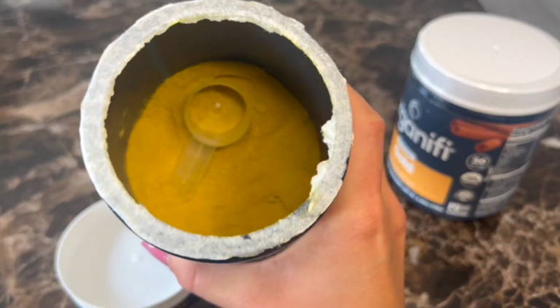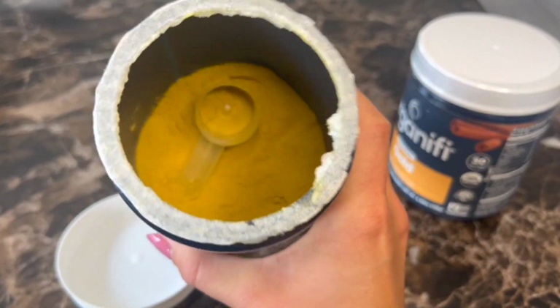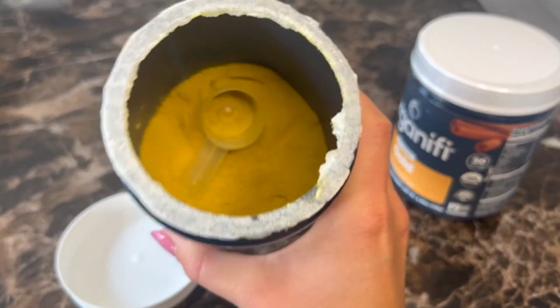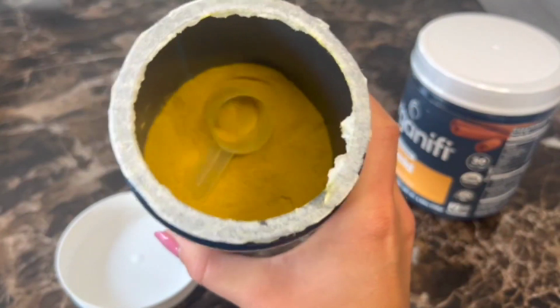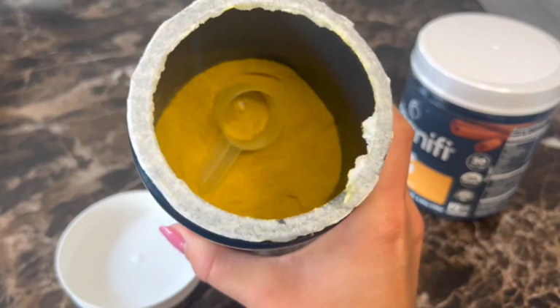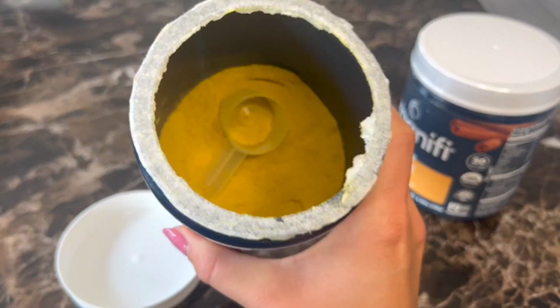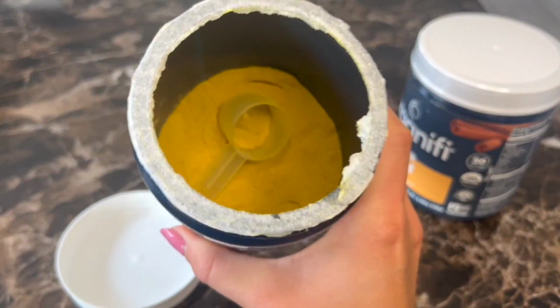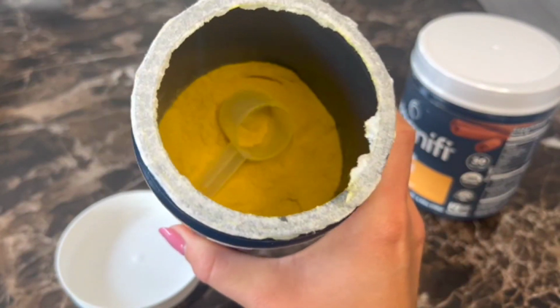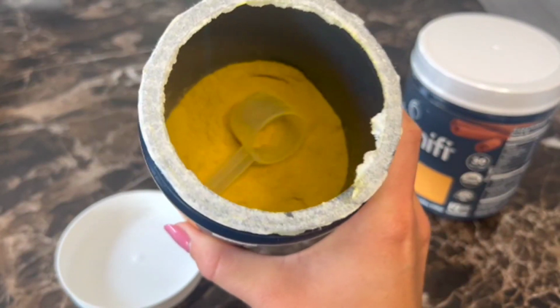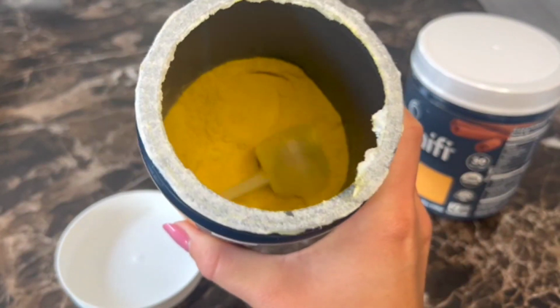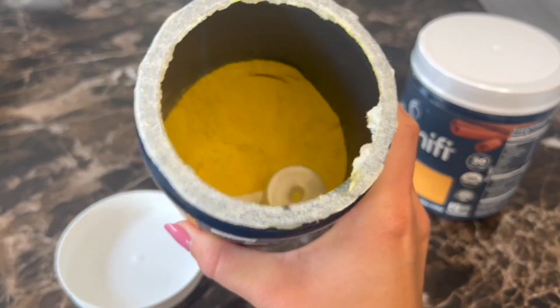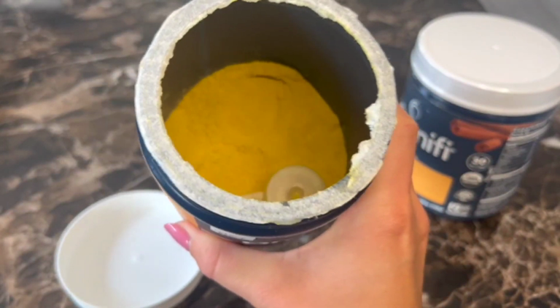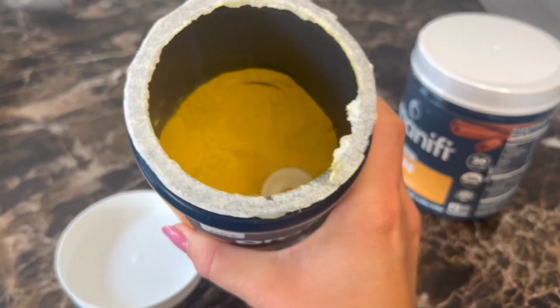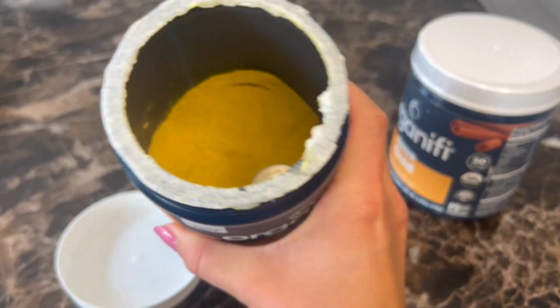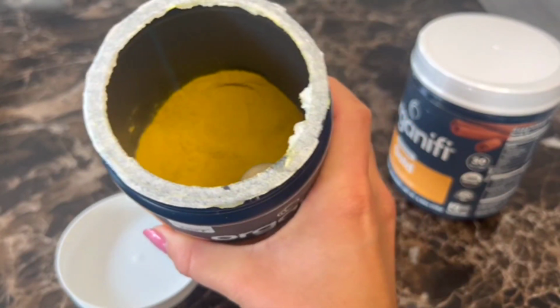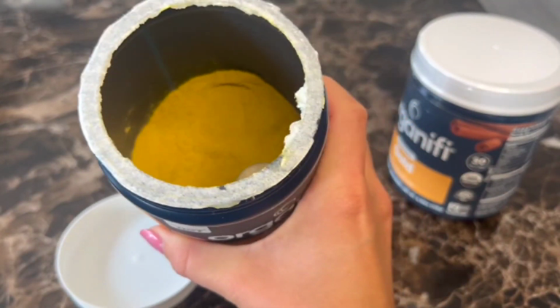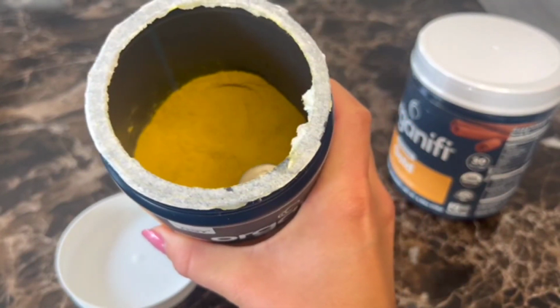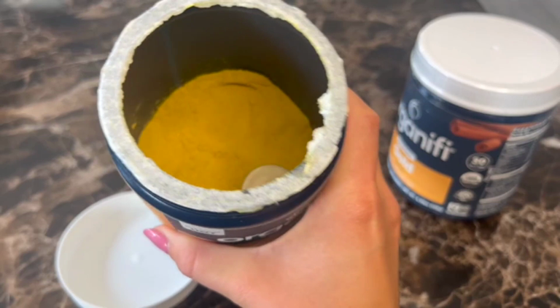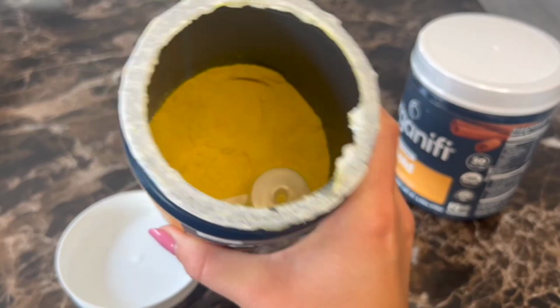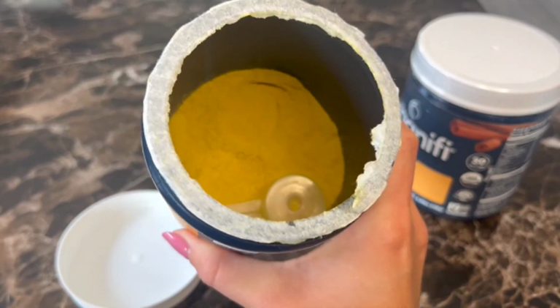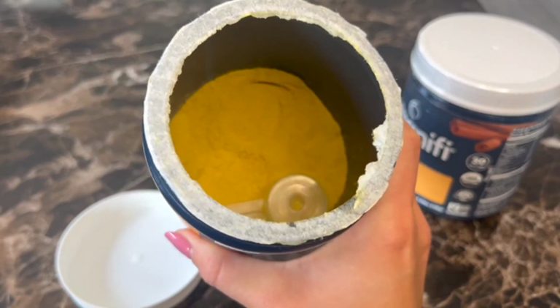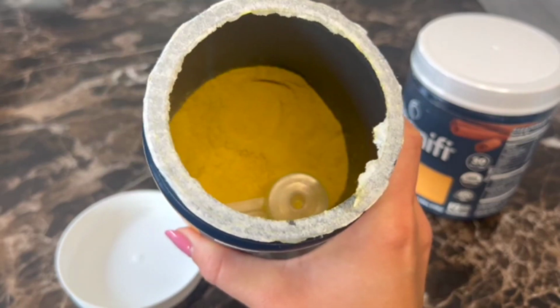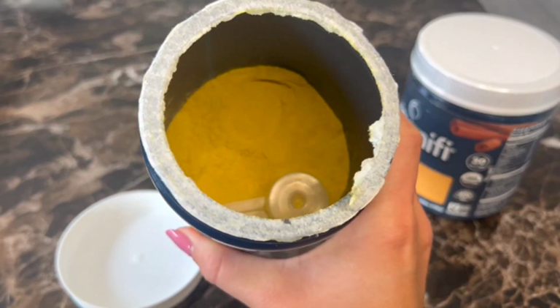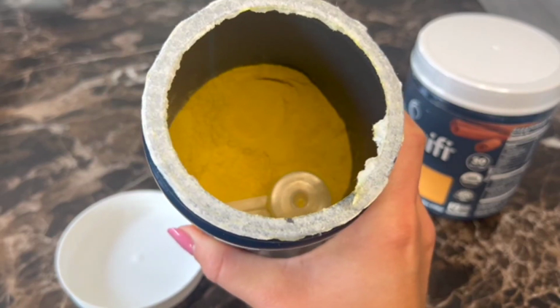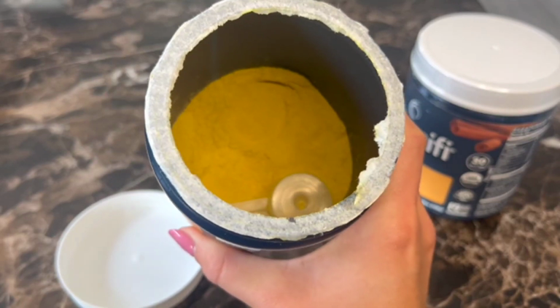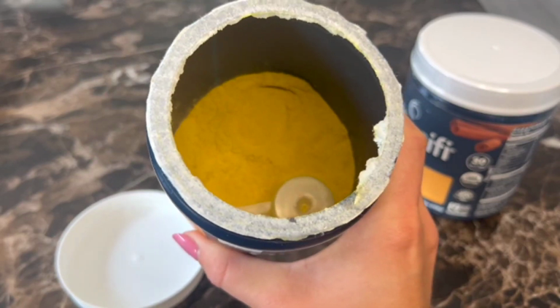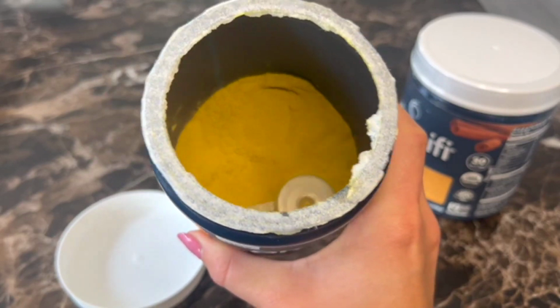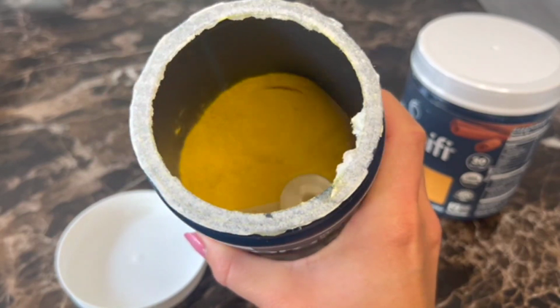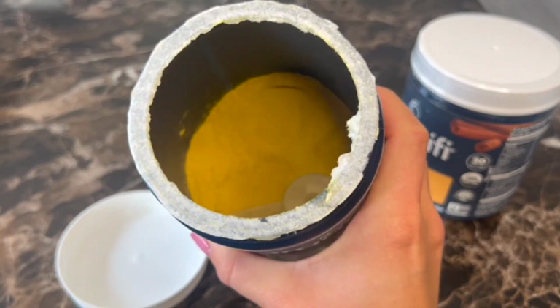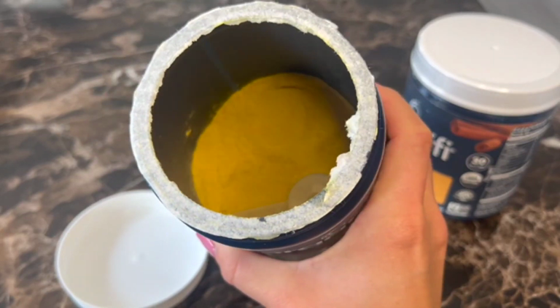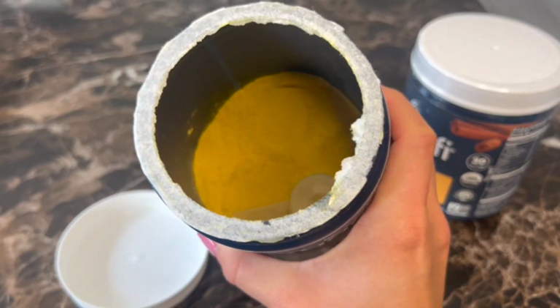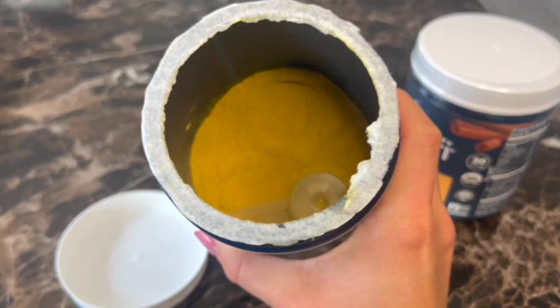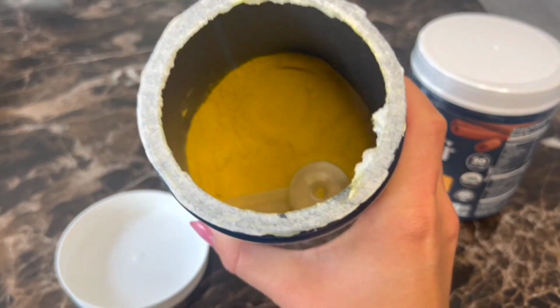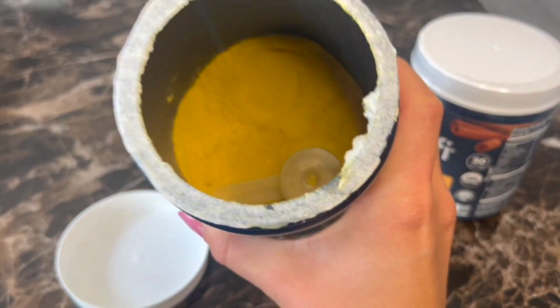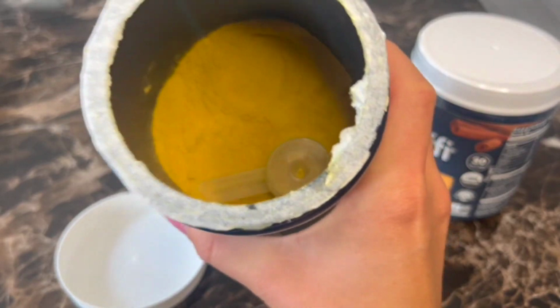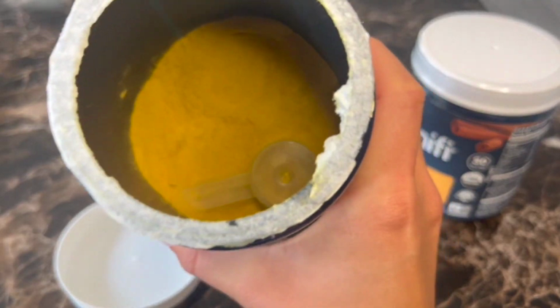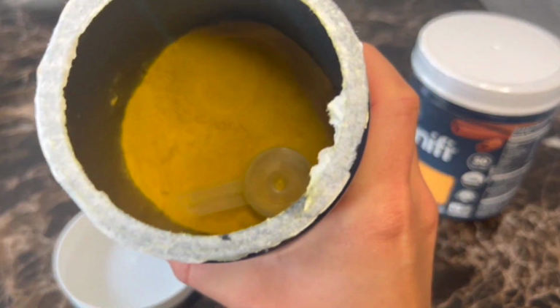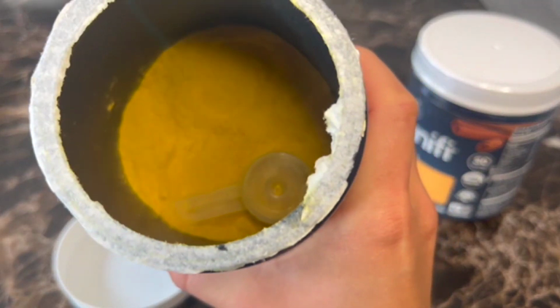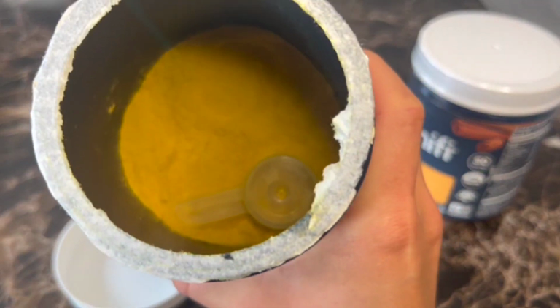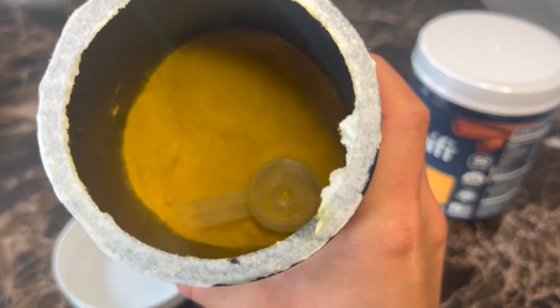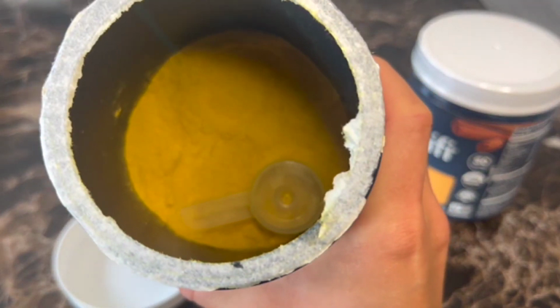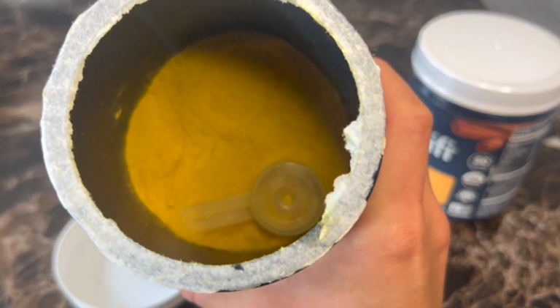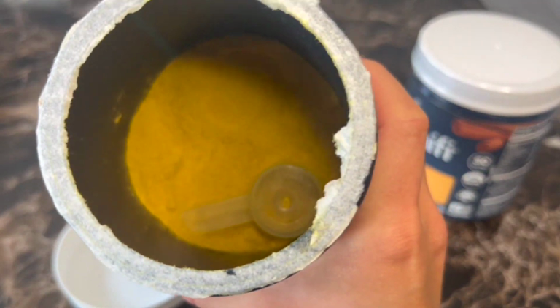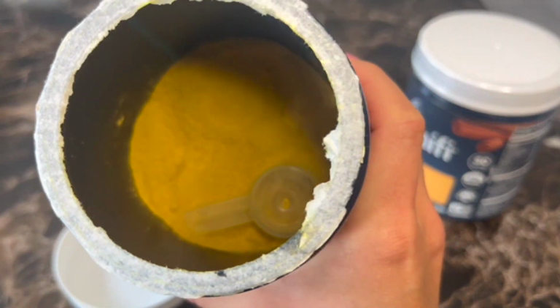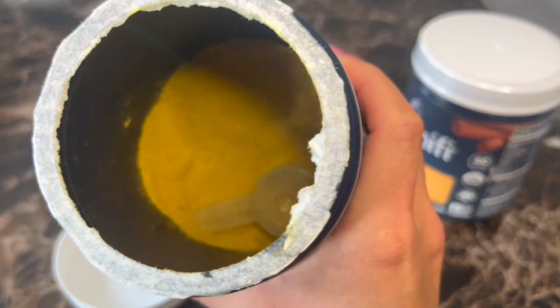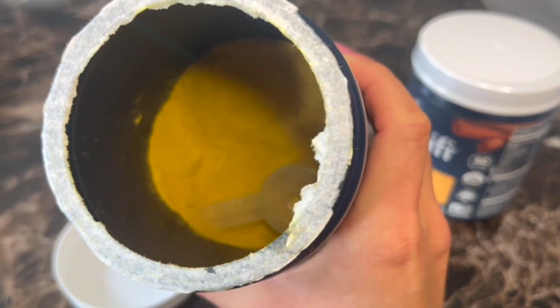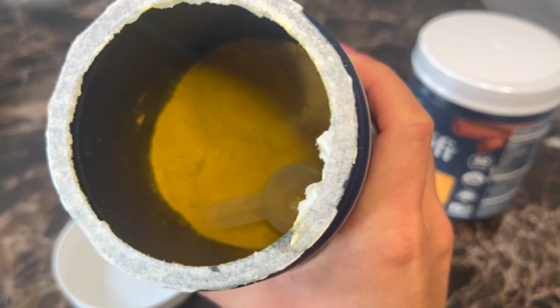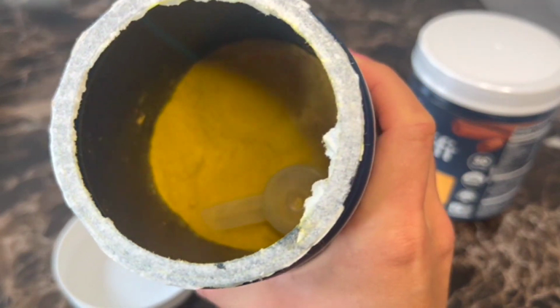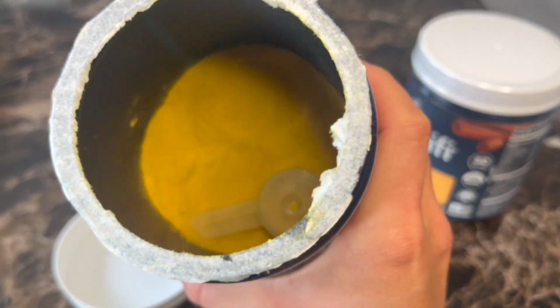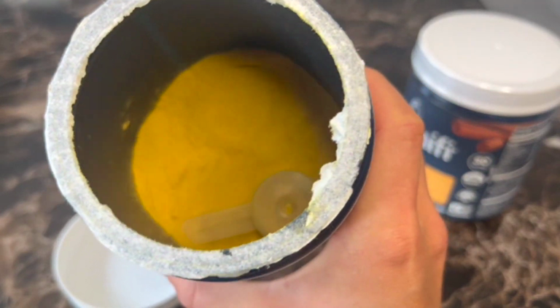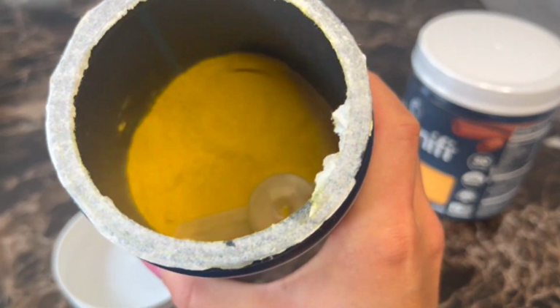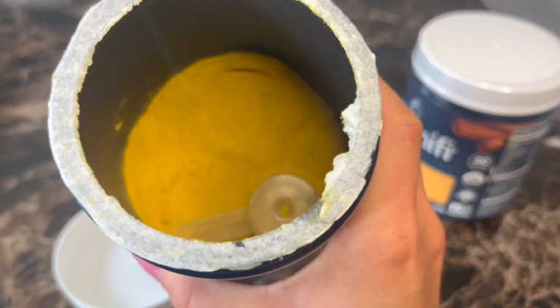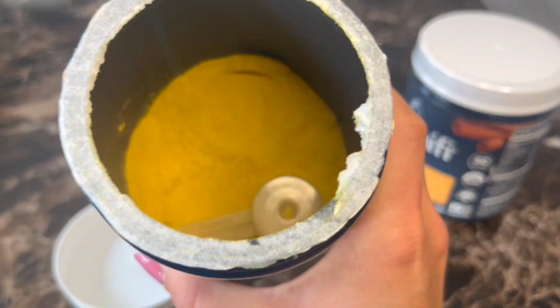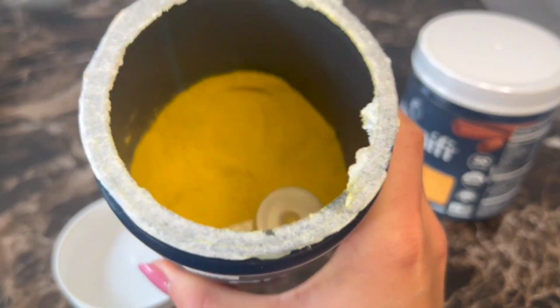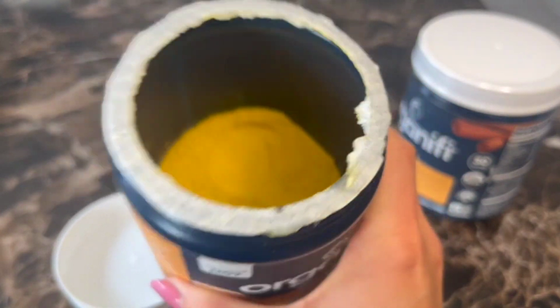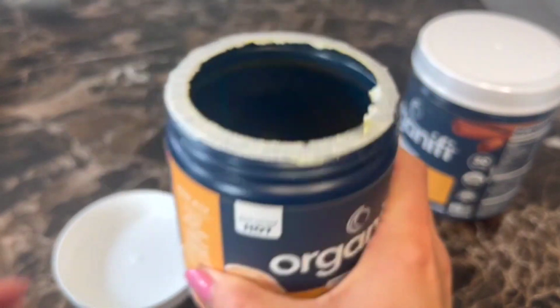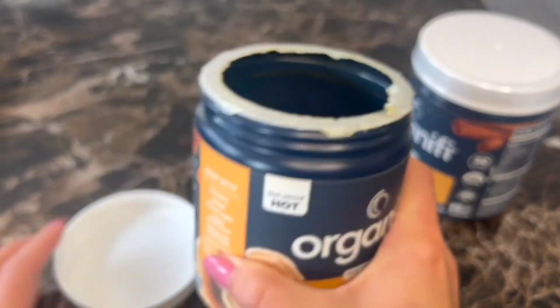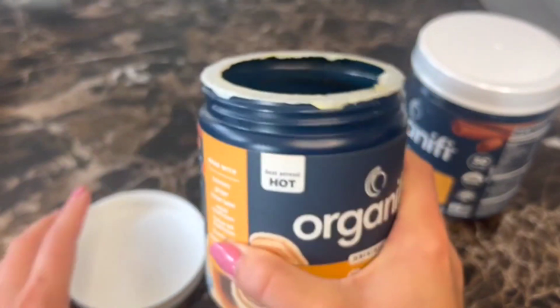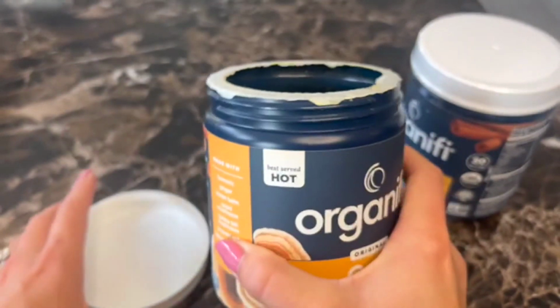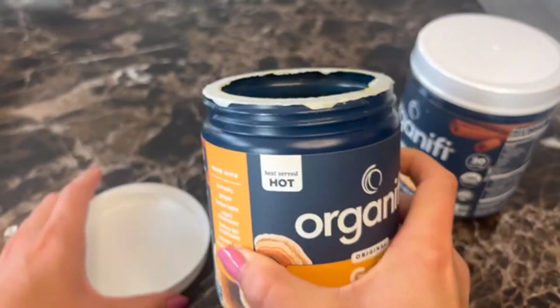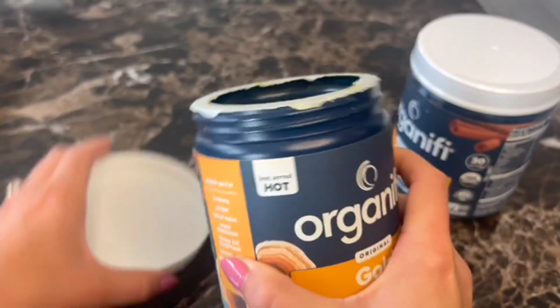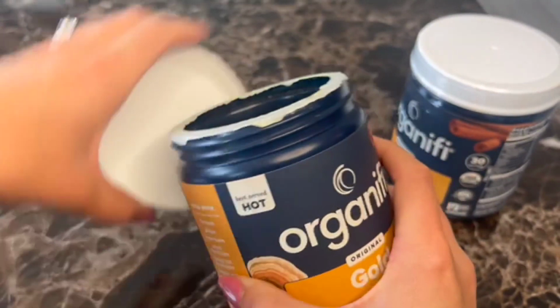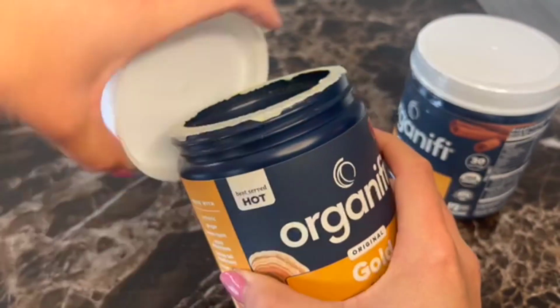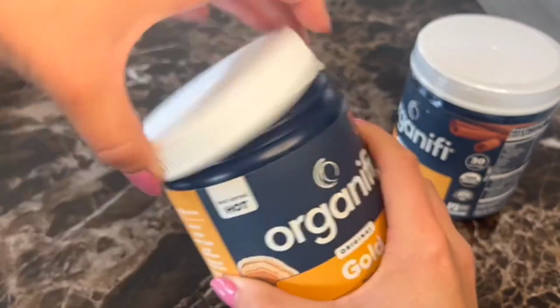So you know just how much to use. And that powder is ground very fine, so that's super nice.